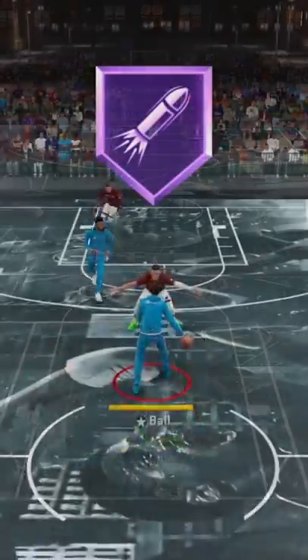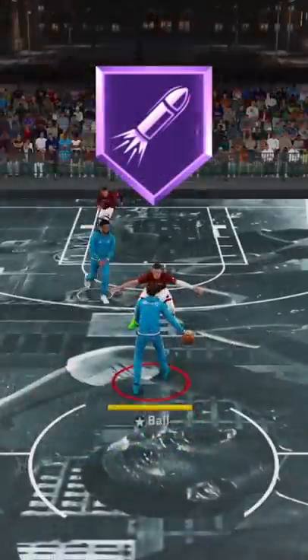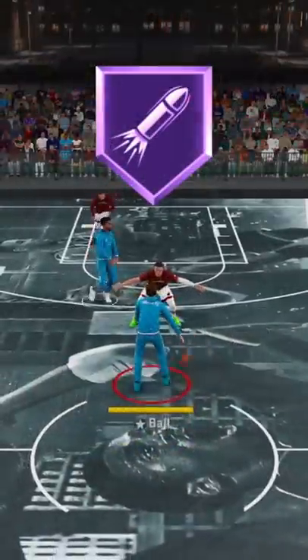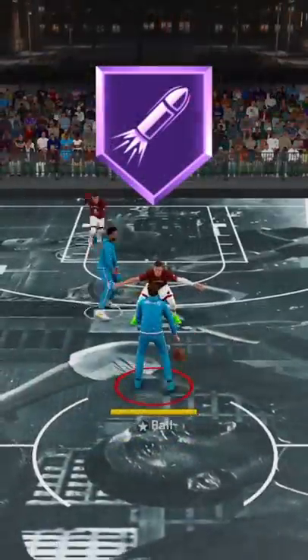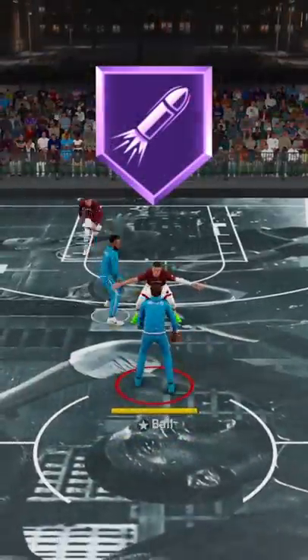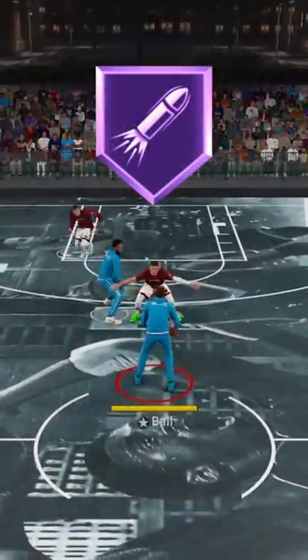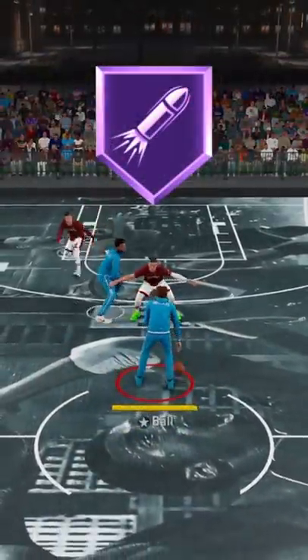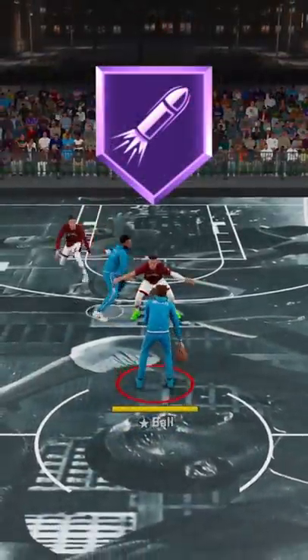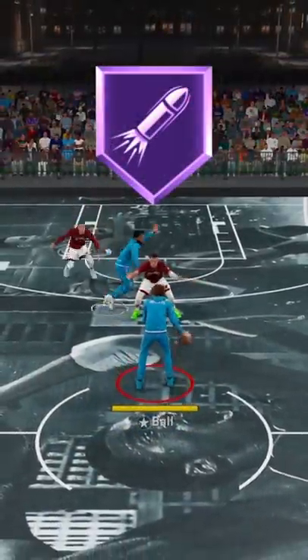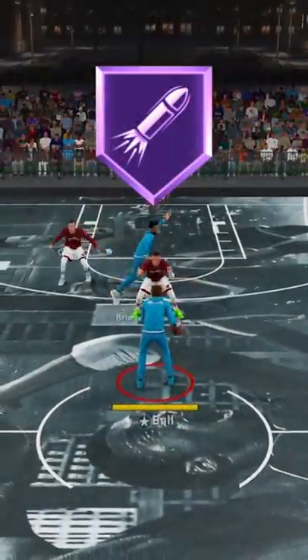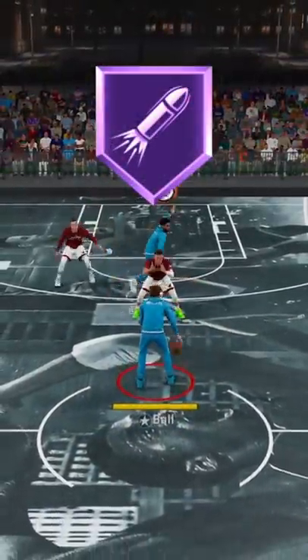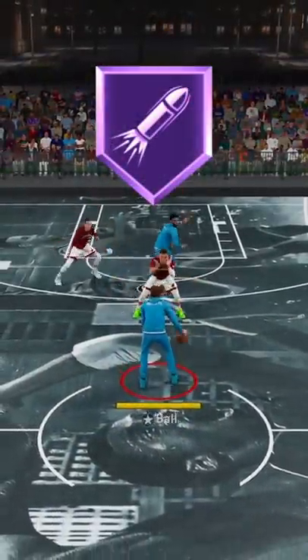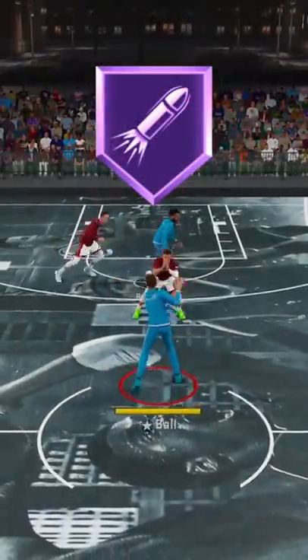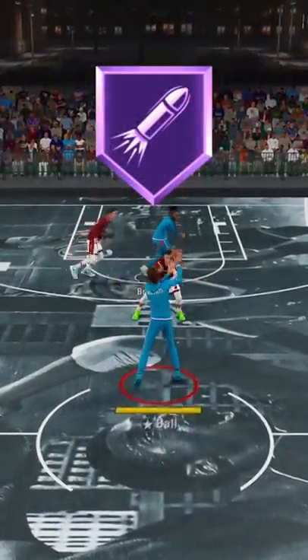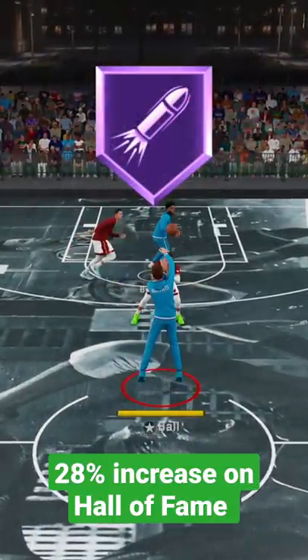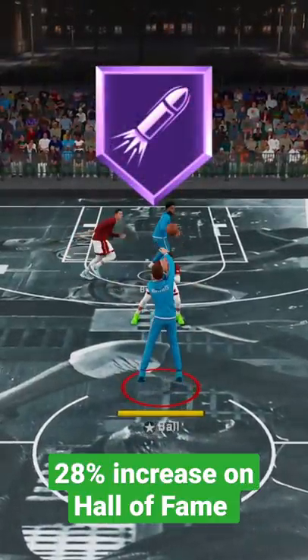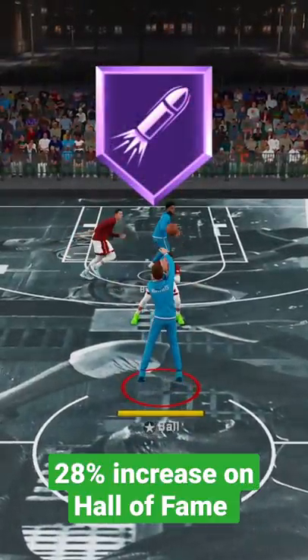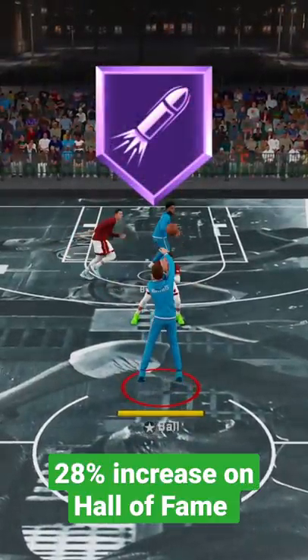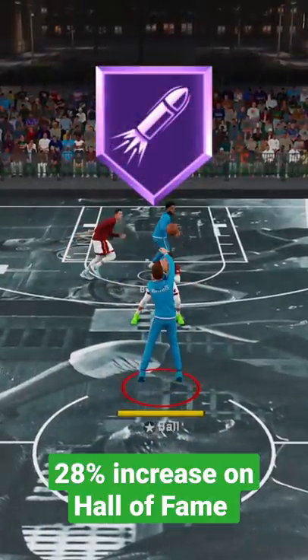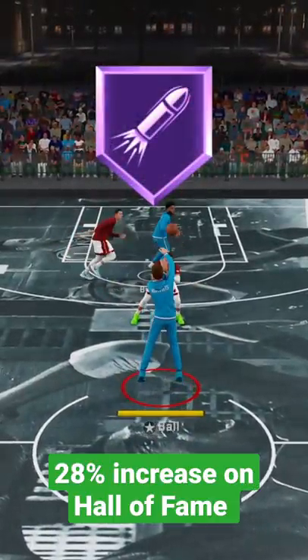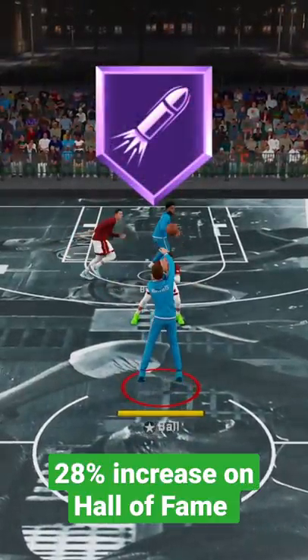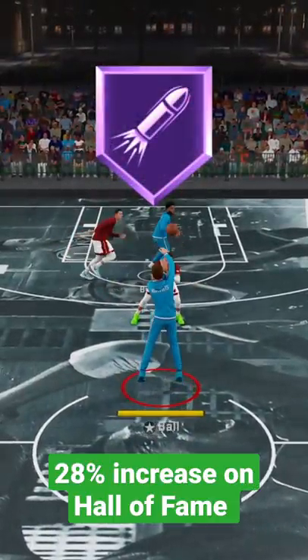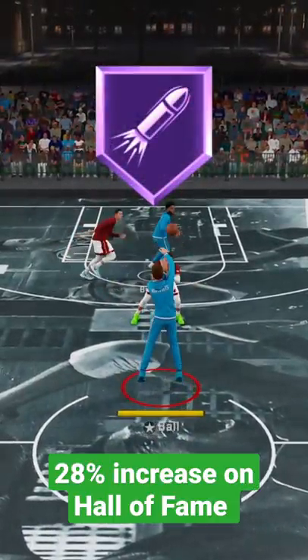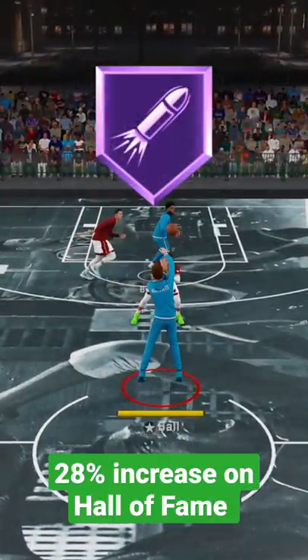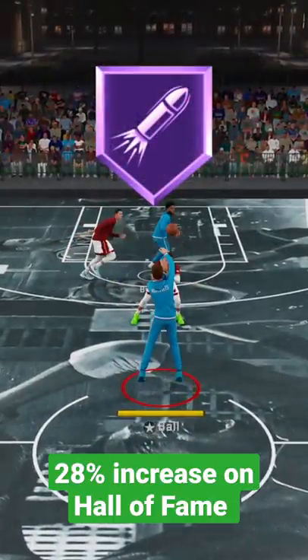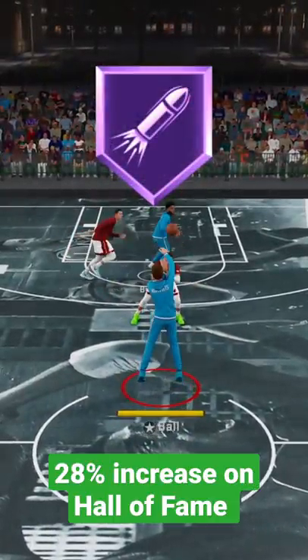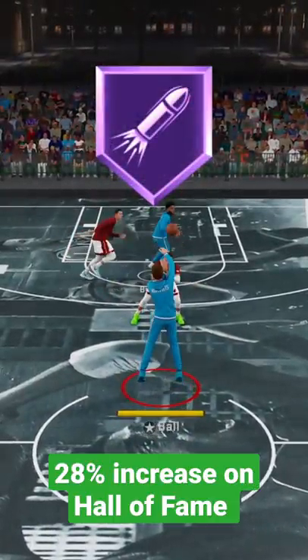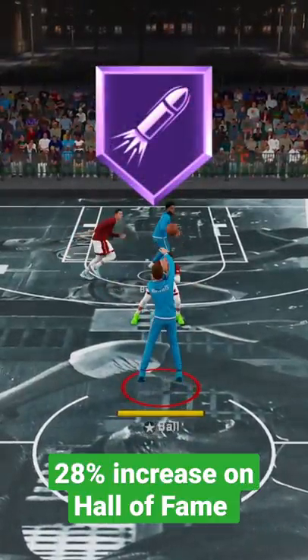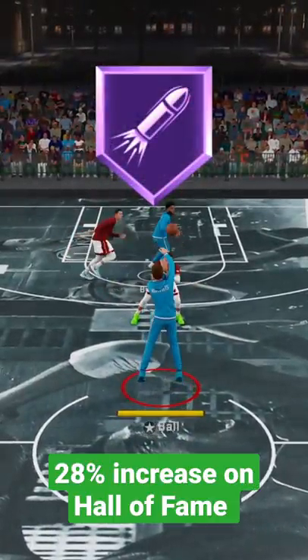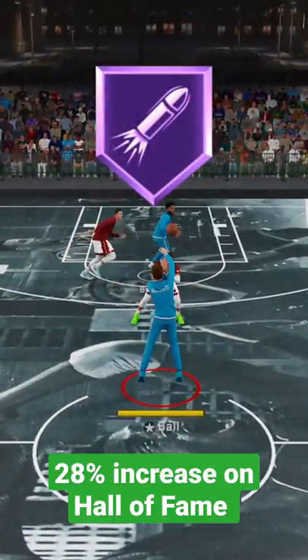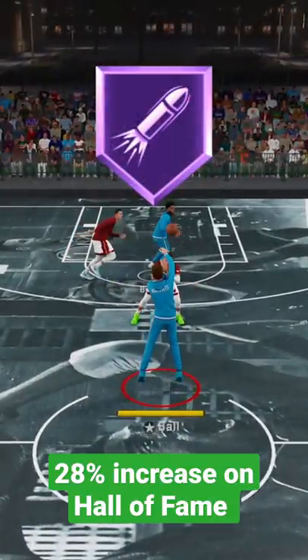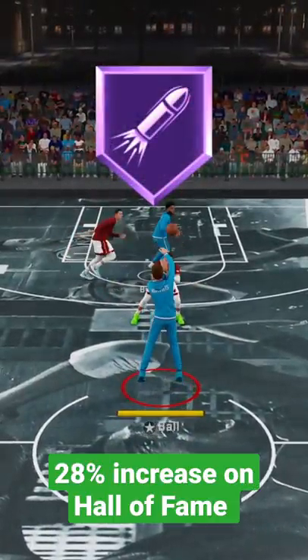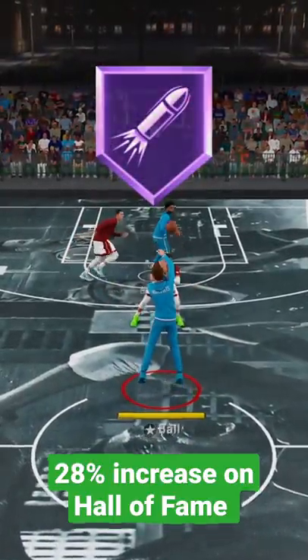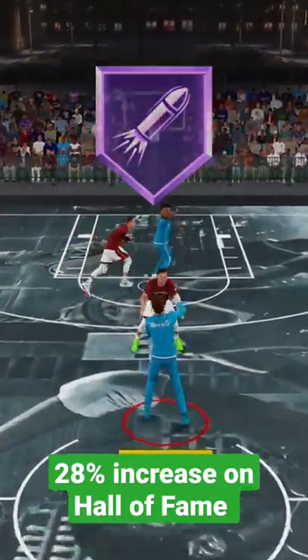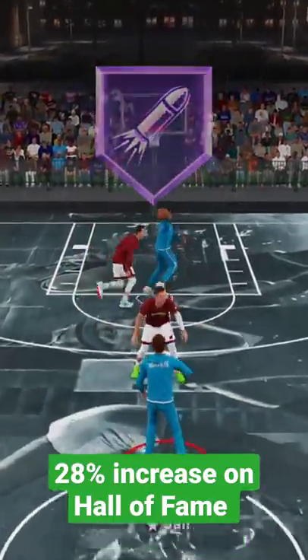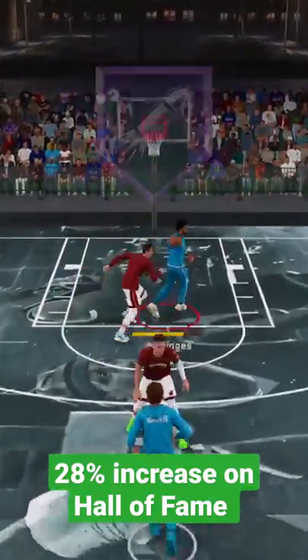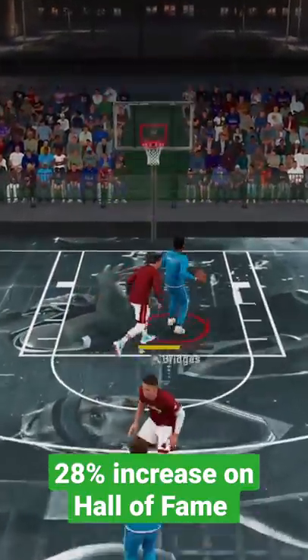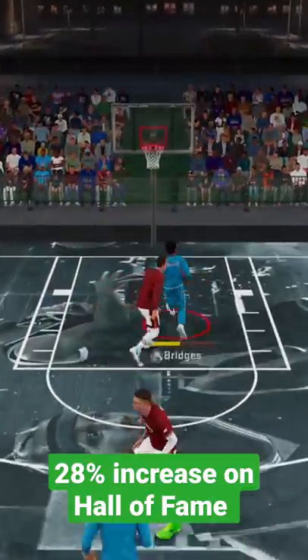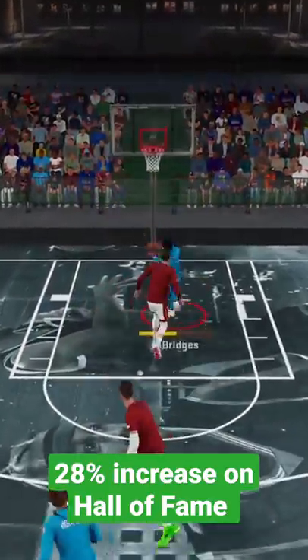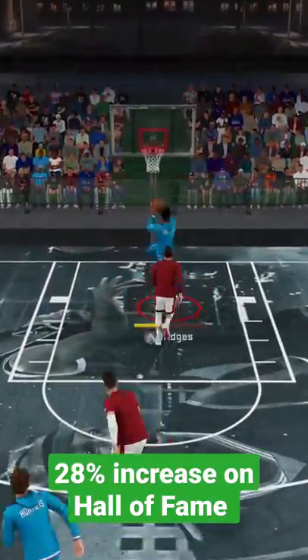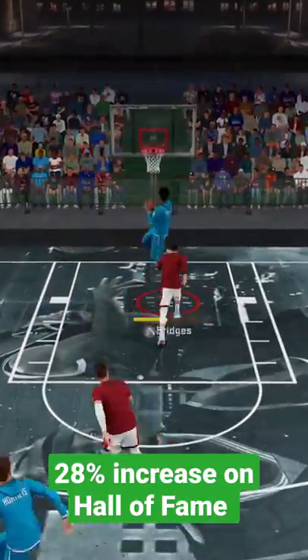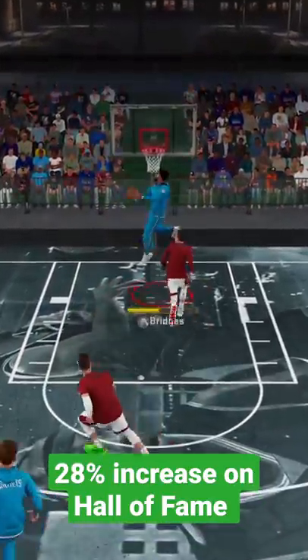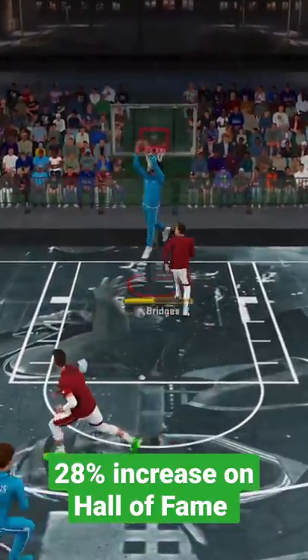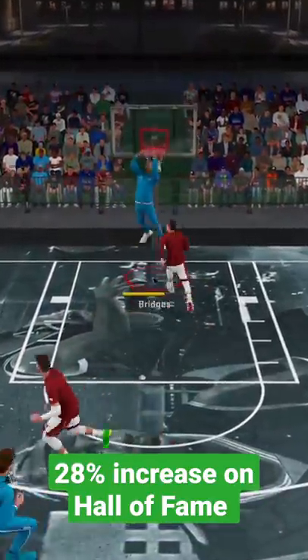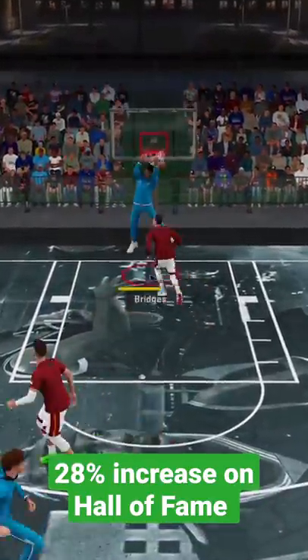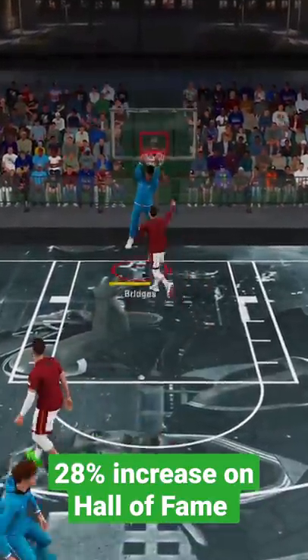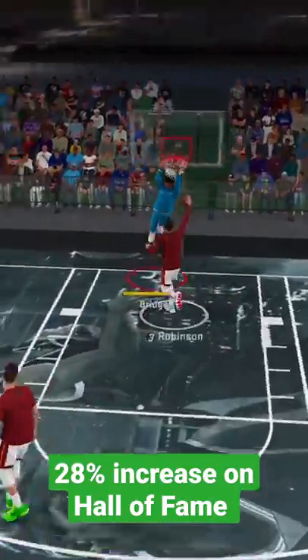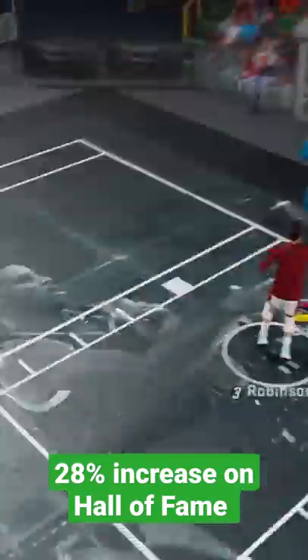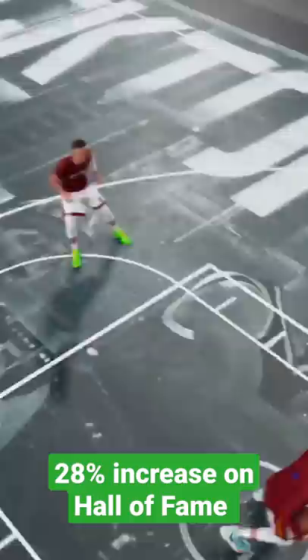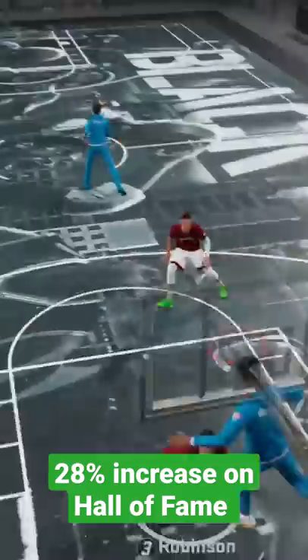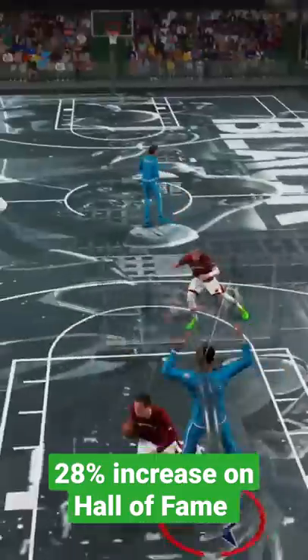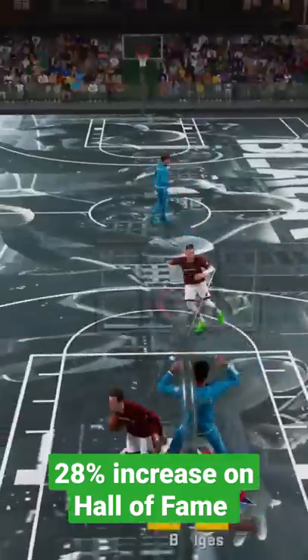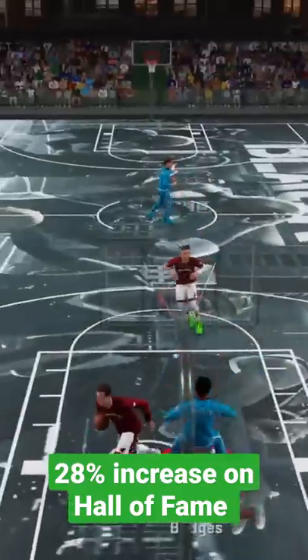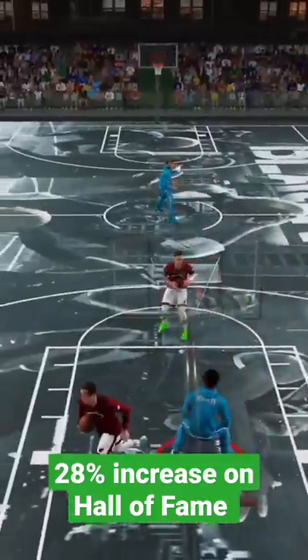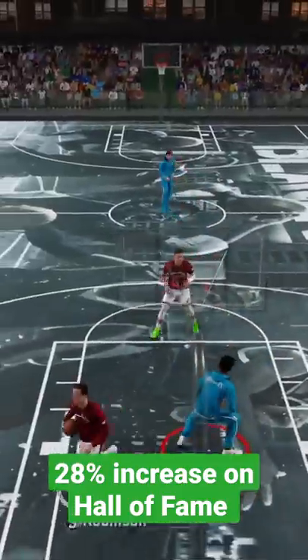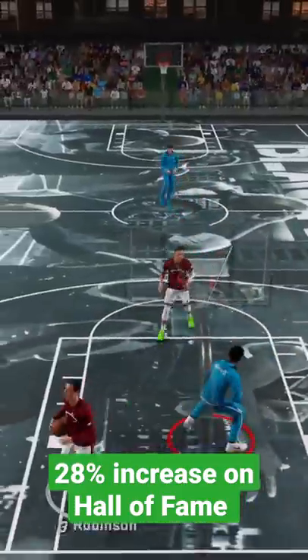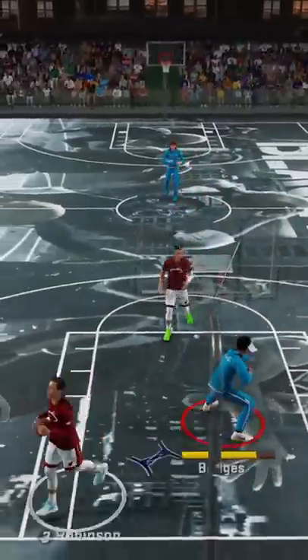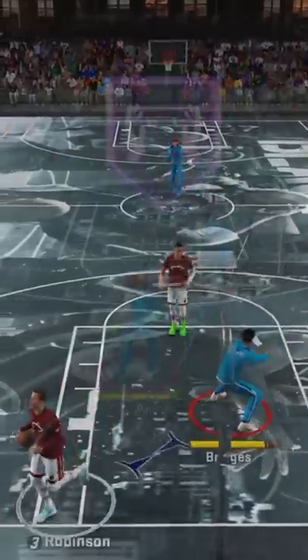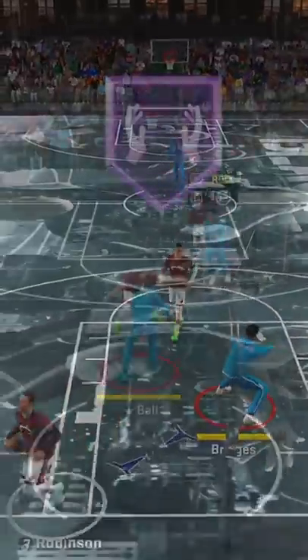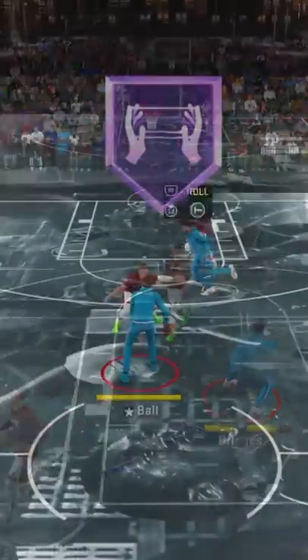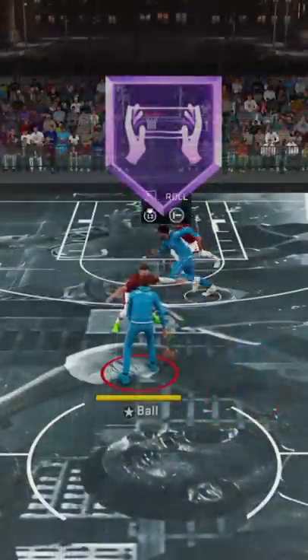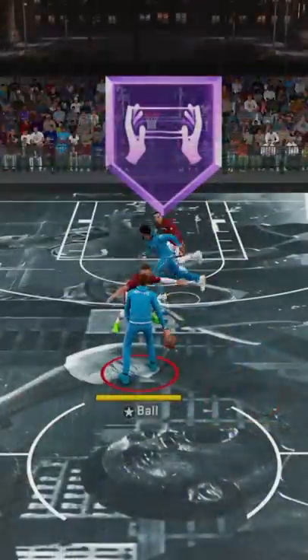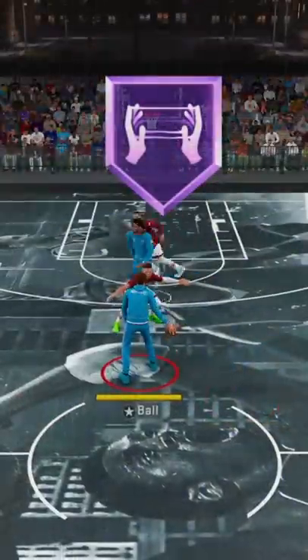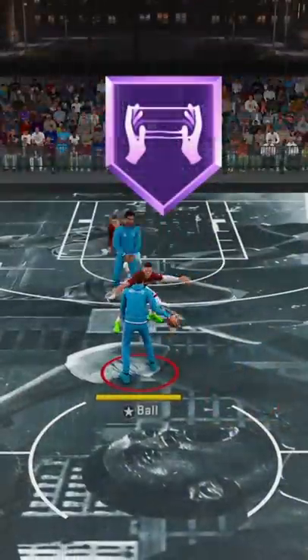Badge number 2: Bullet Passer. At a Hall of Fame level, this badge speeds up your passes by a staggering 28%.